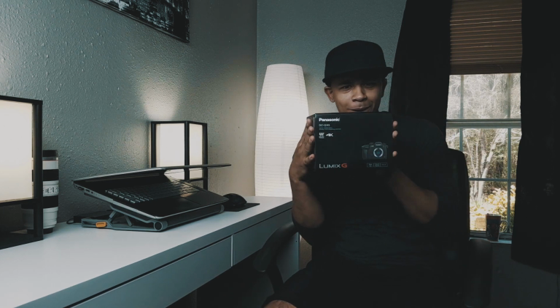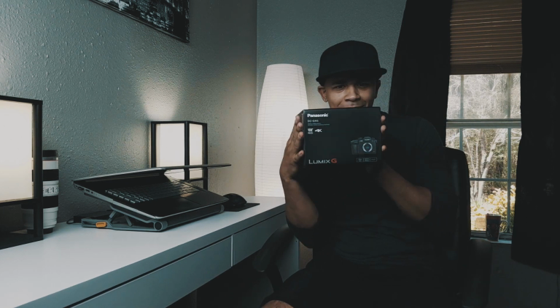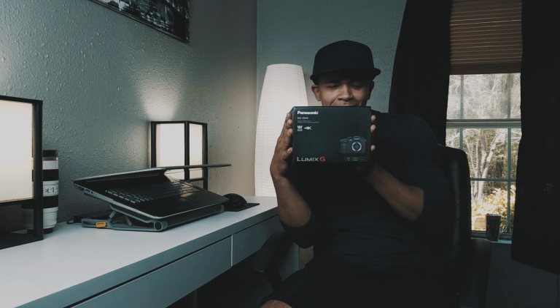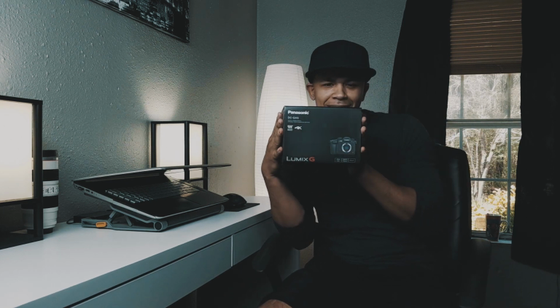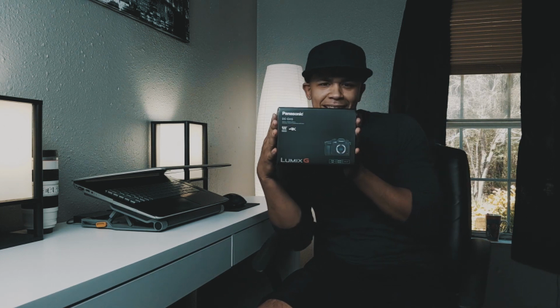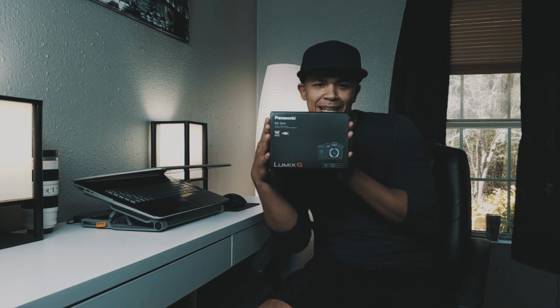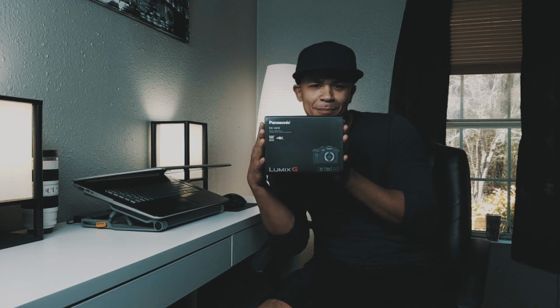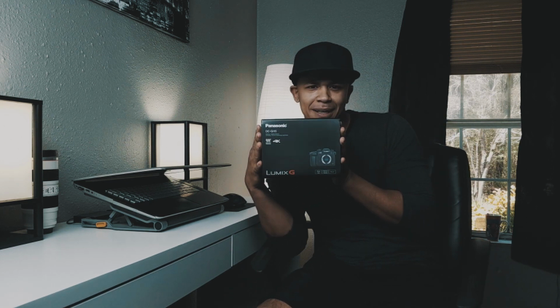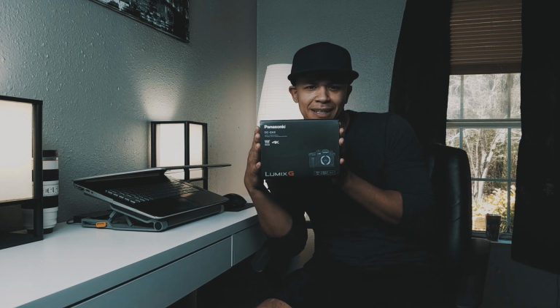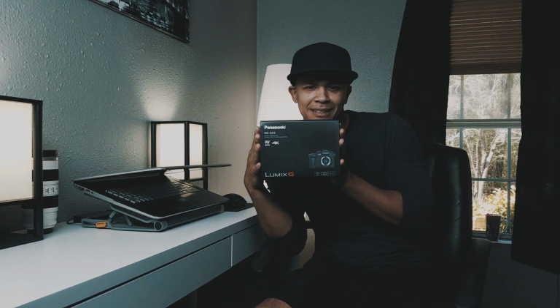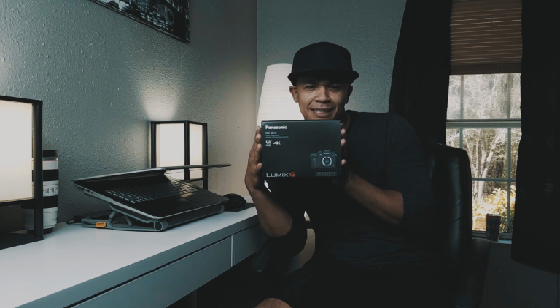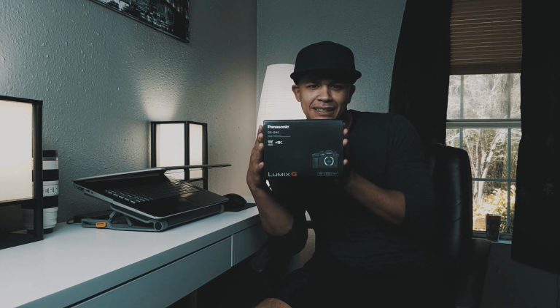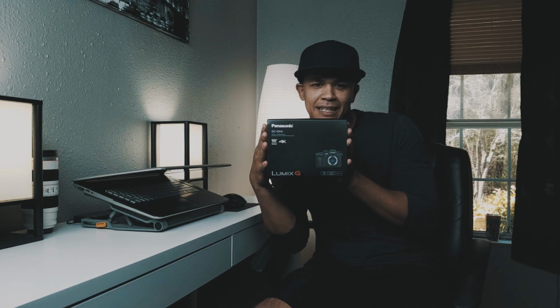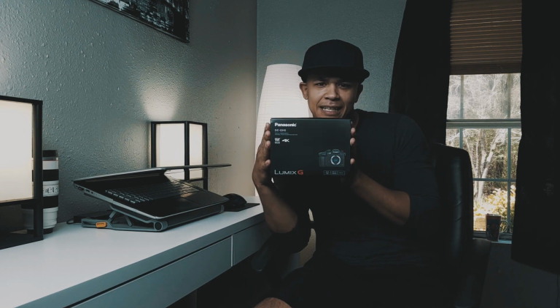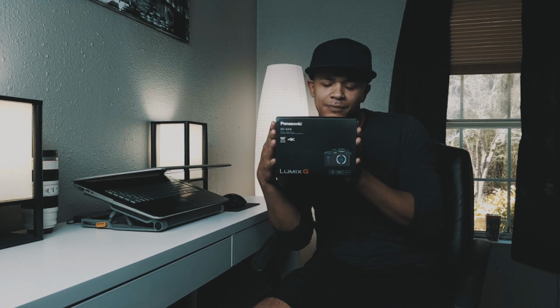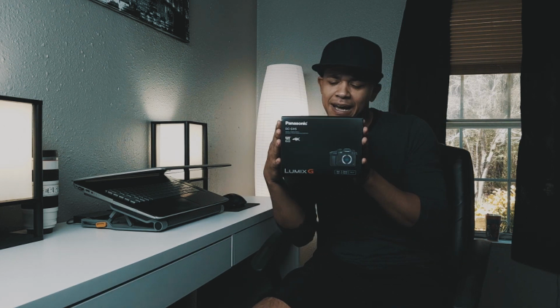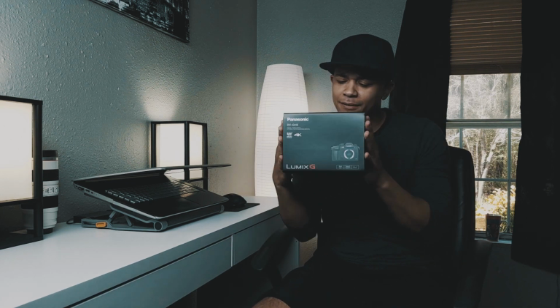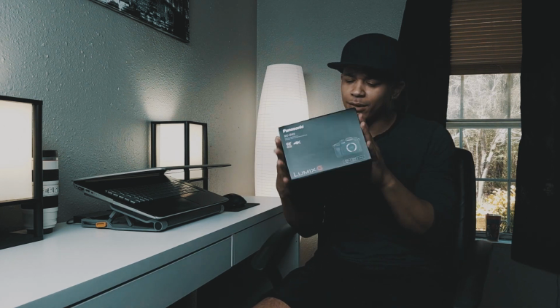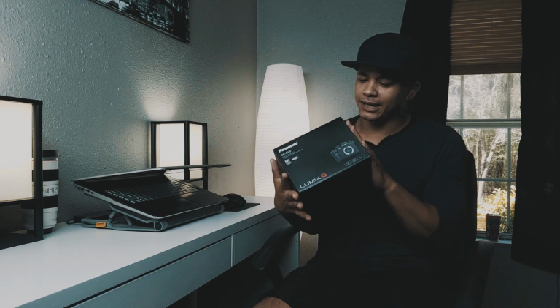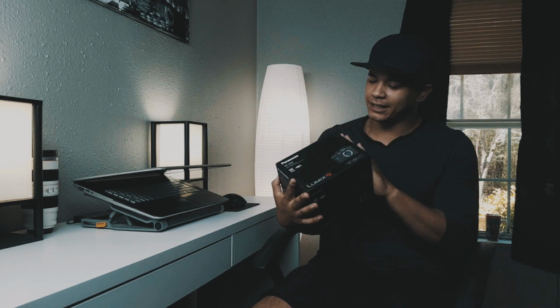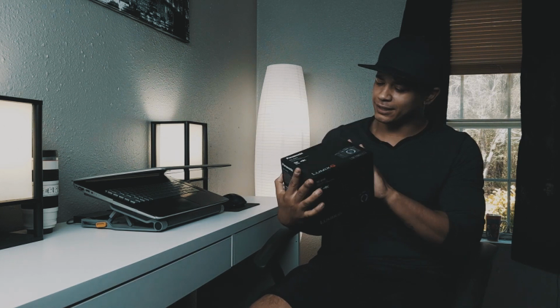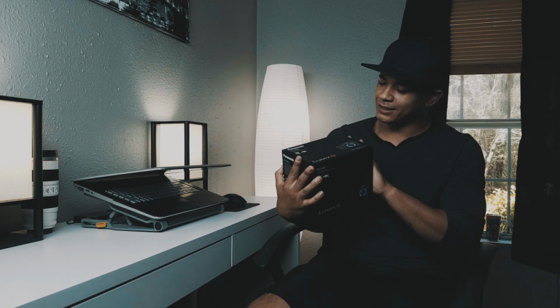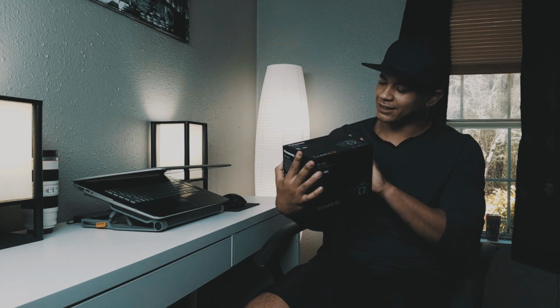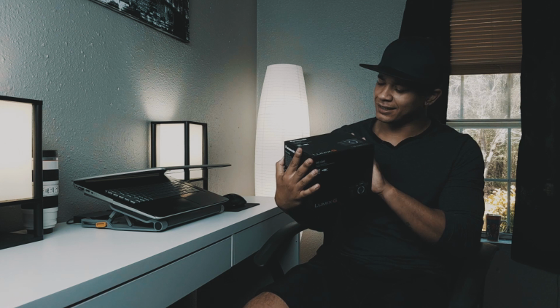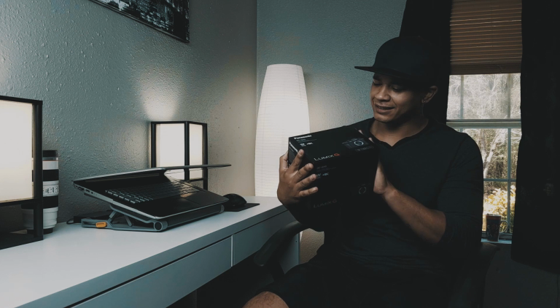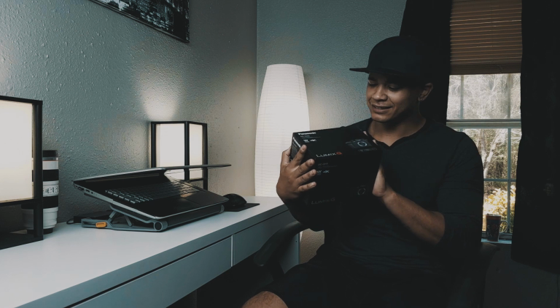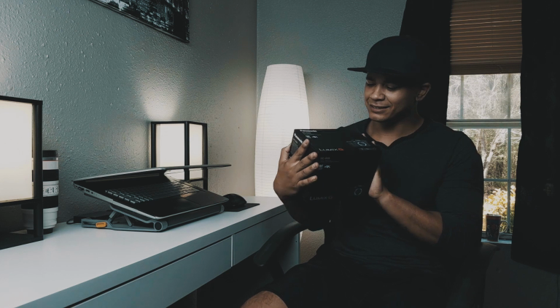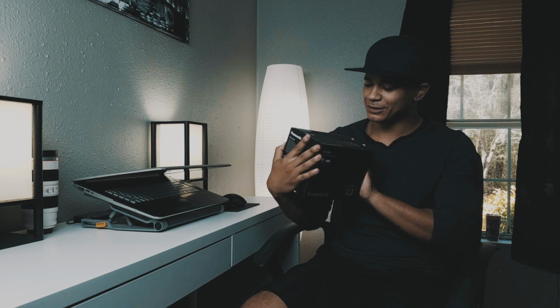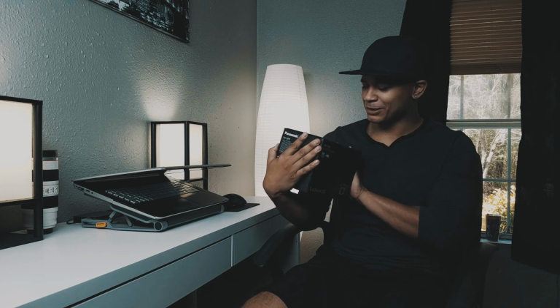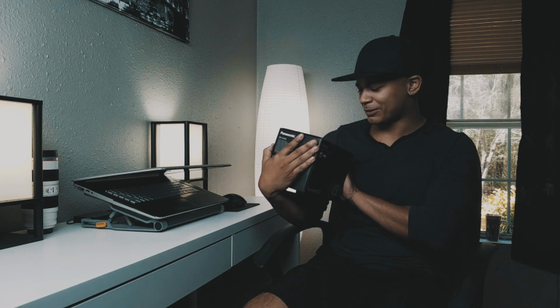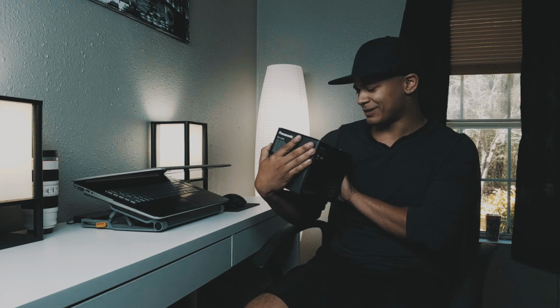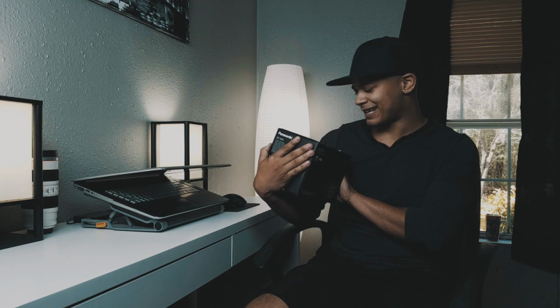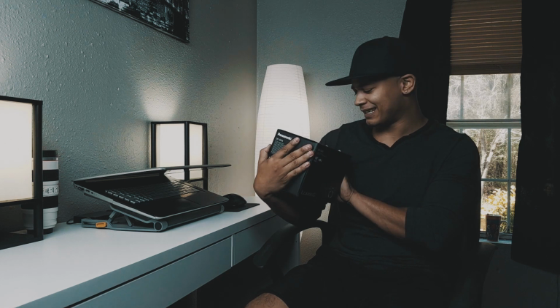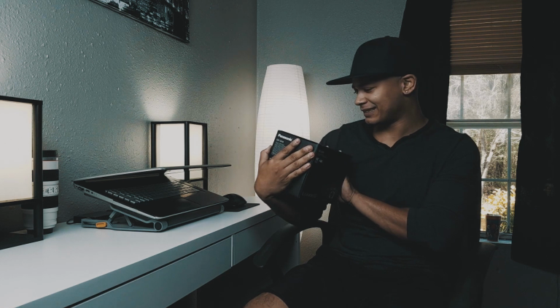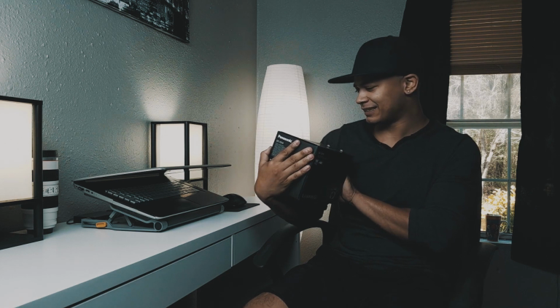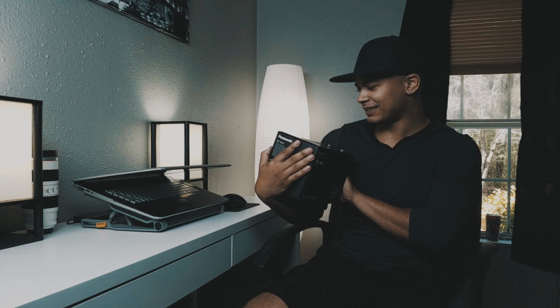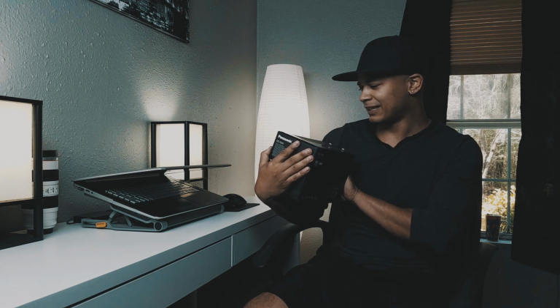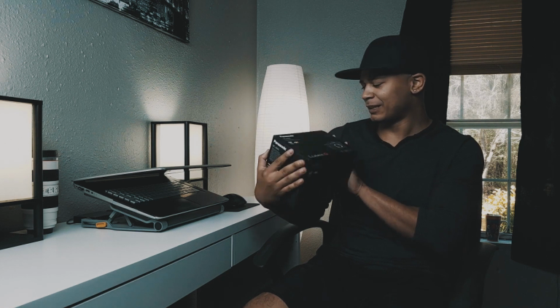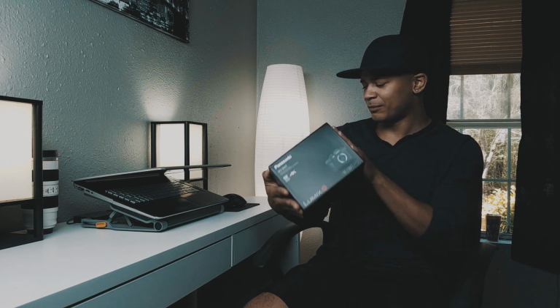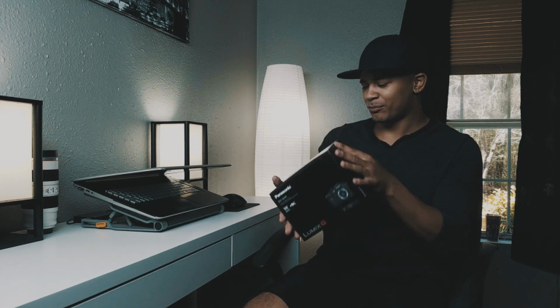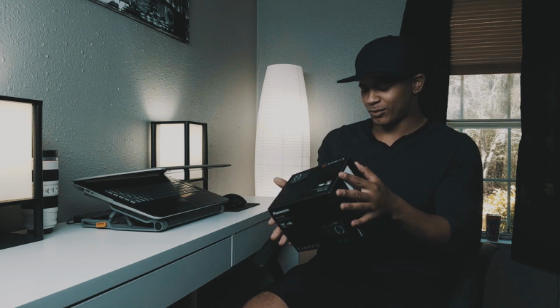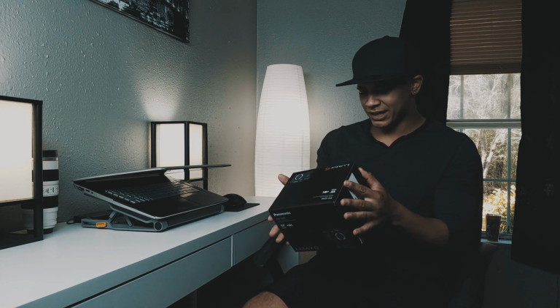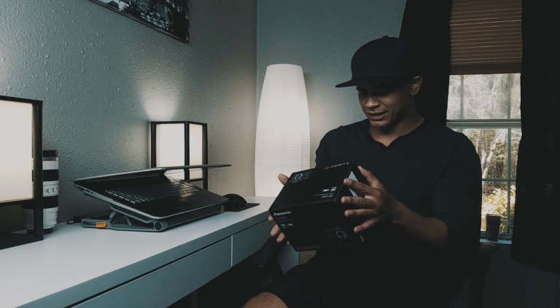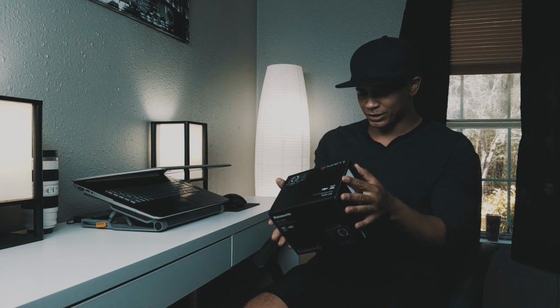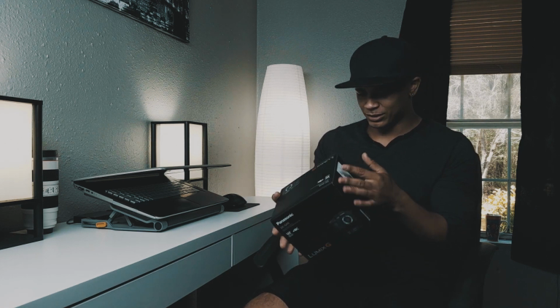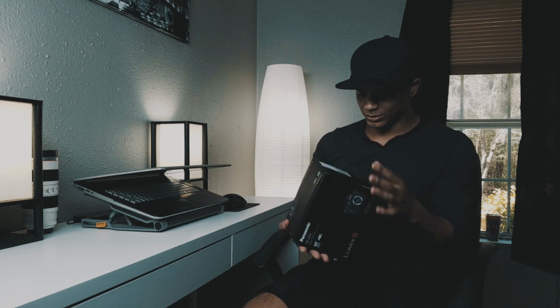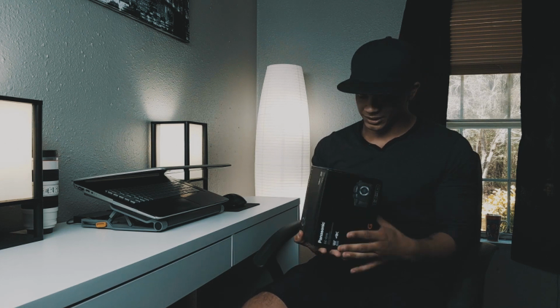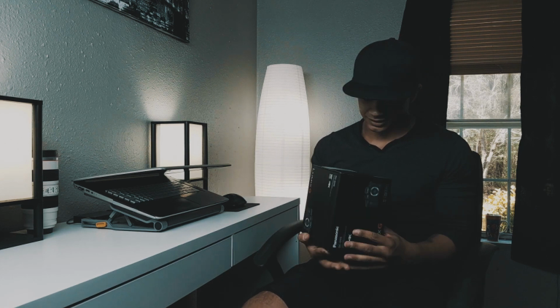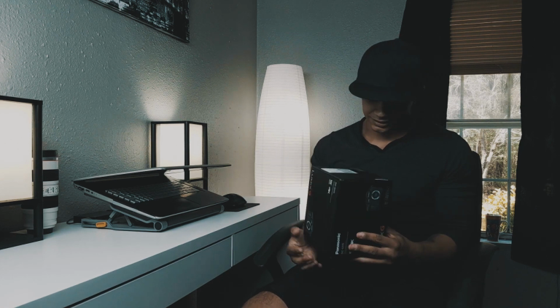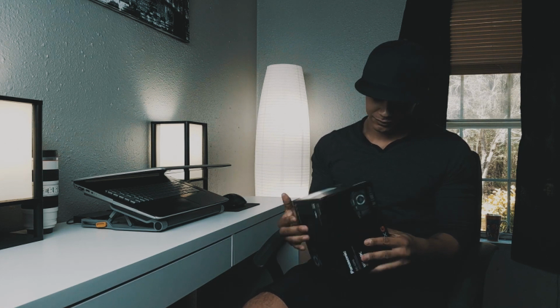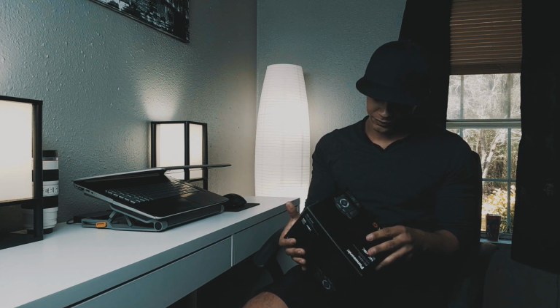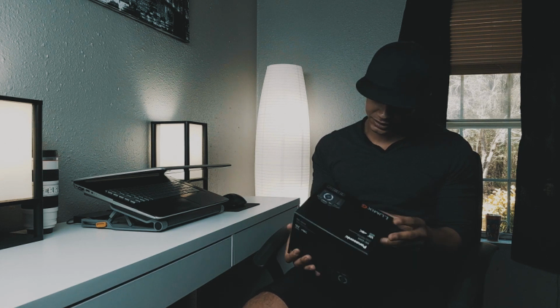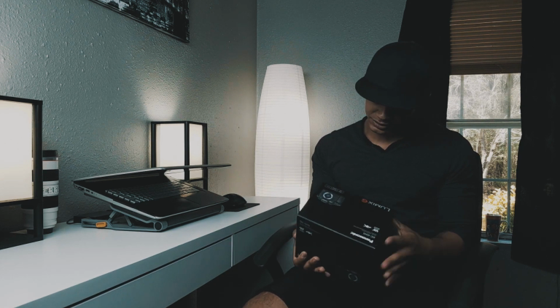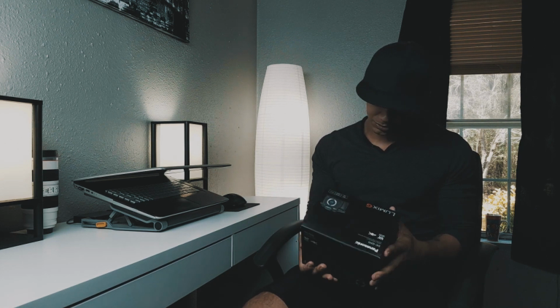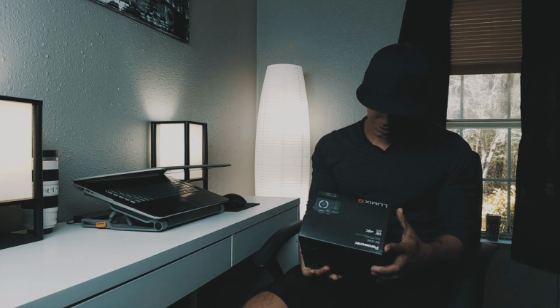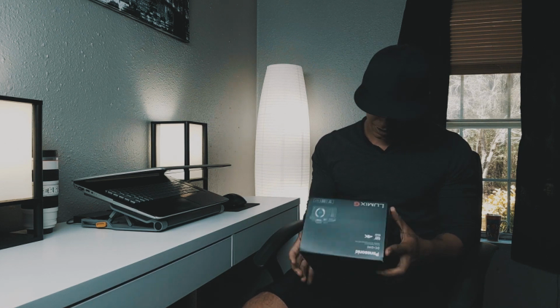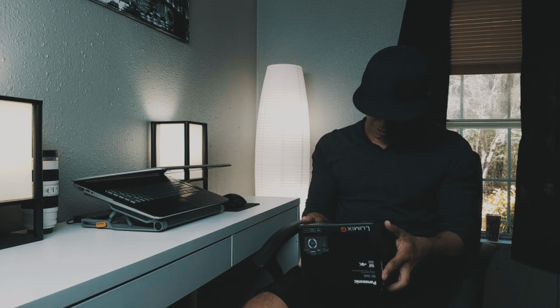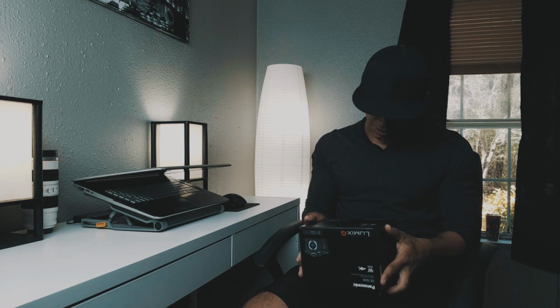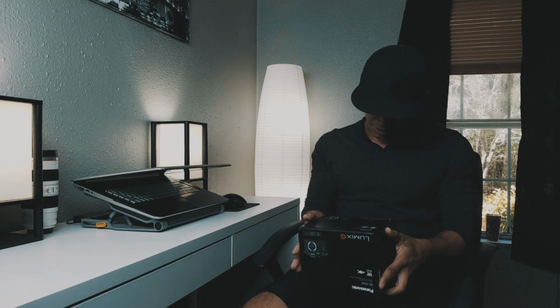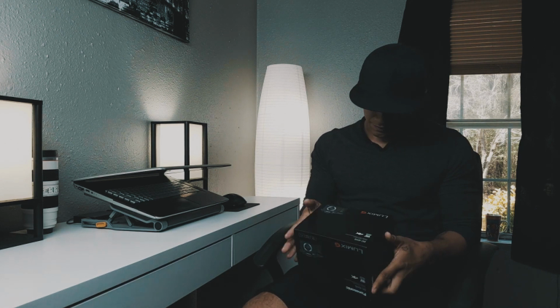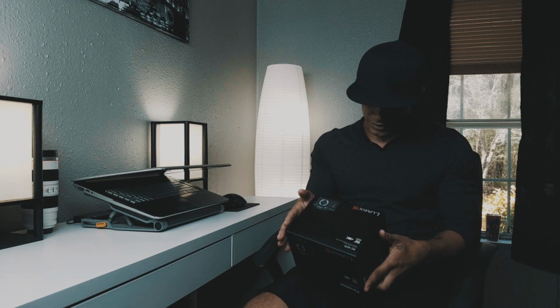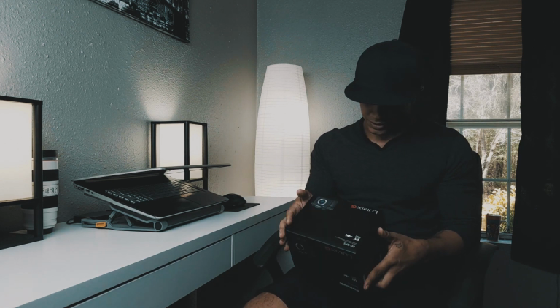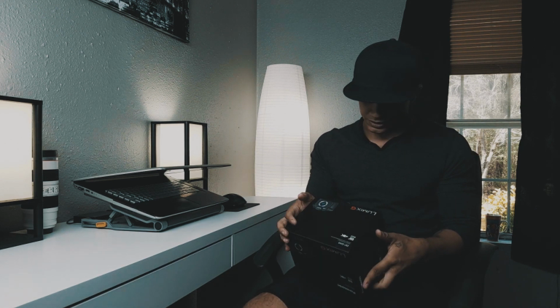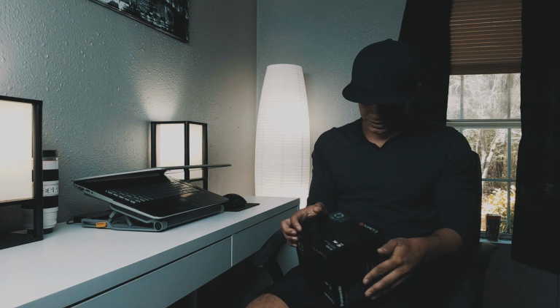Got that Panasonic GH5 right here. It's looking all nice. Brand new. The official version.